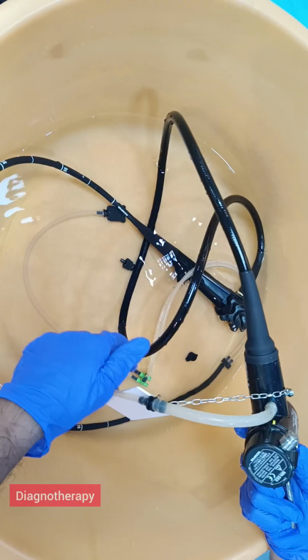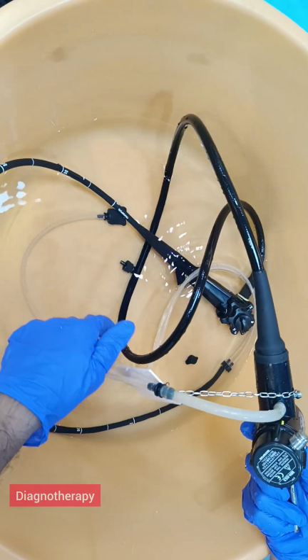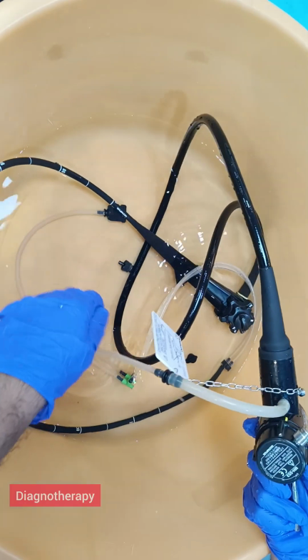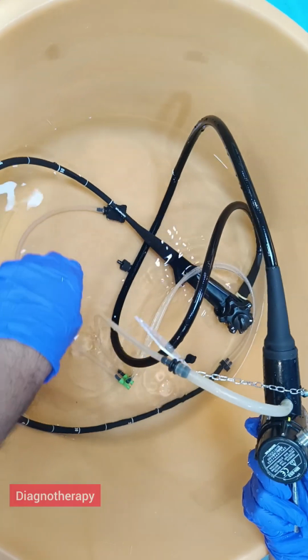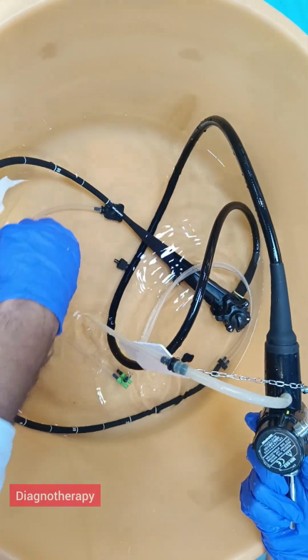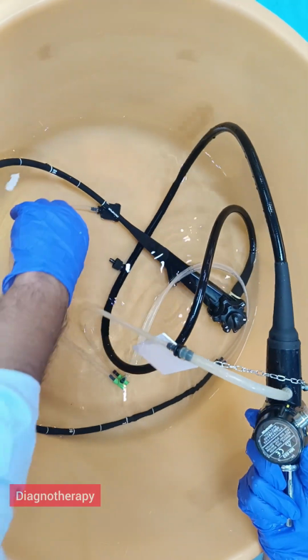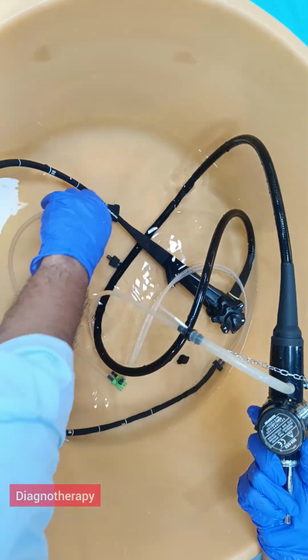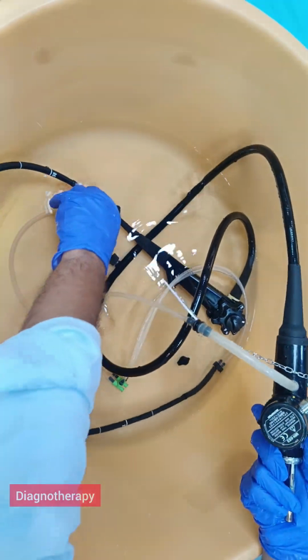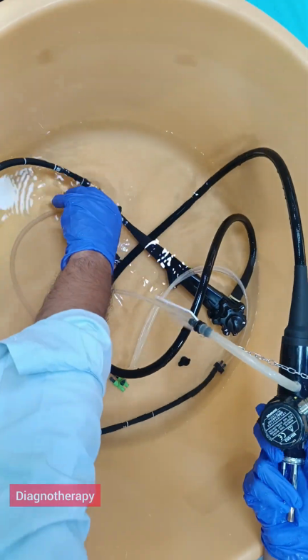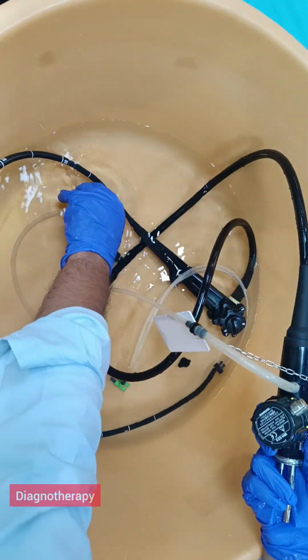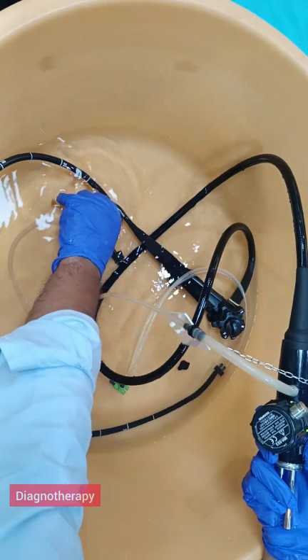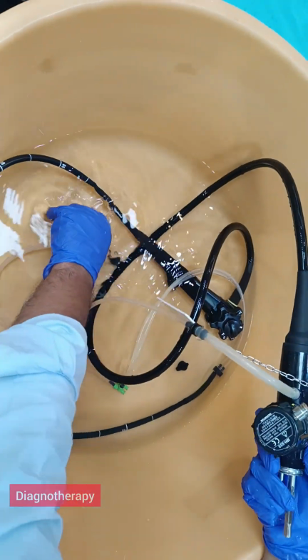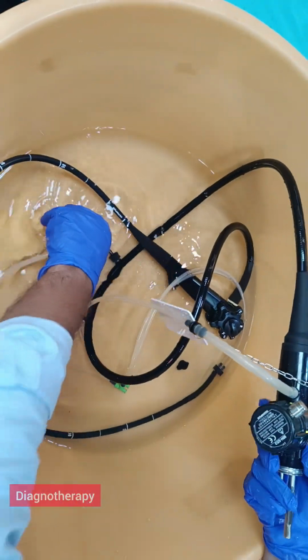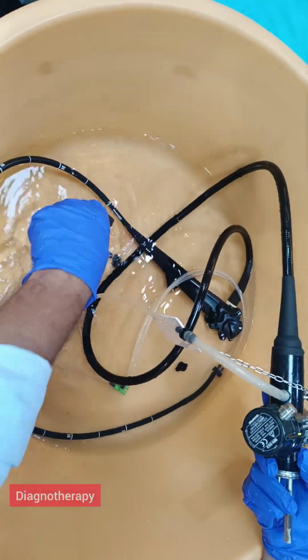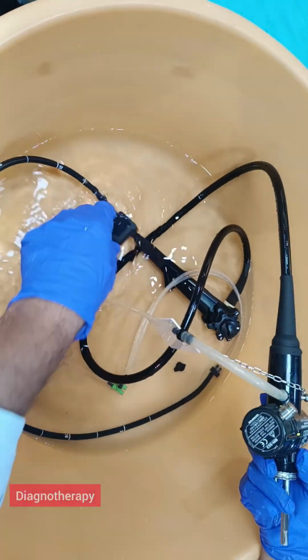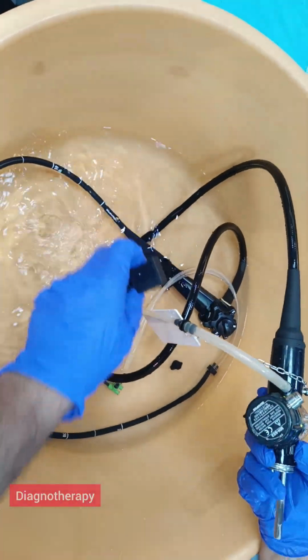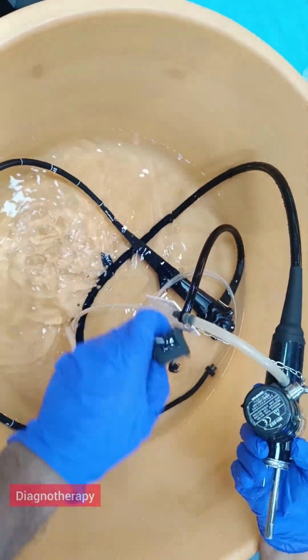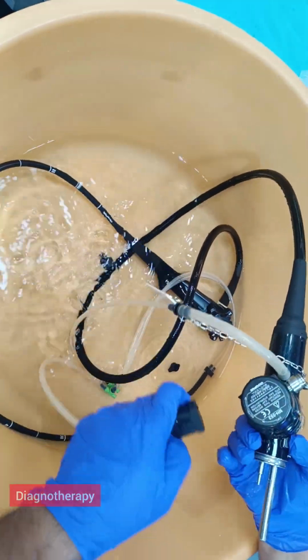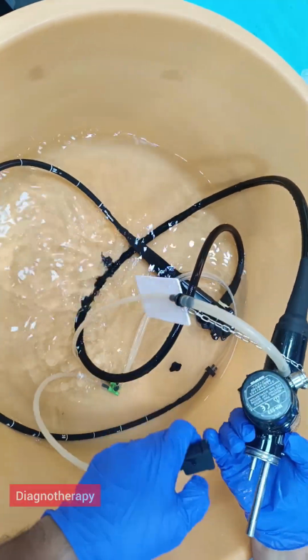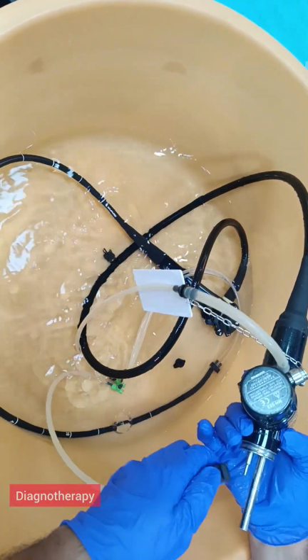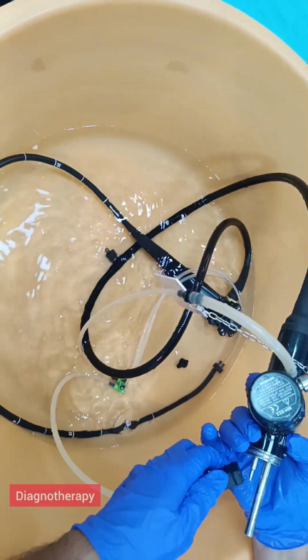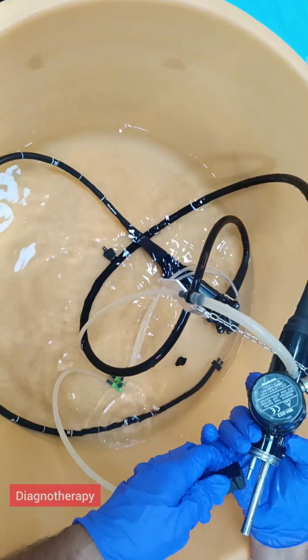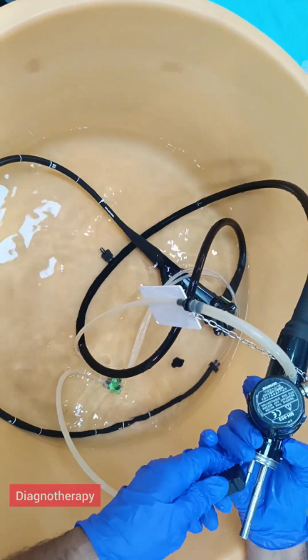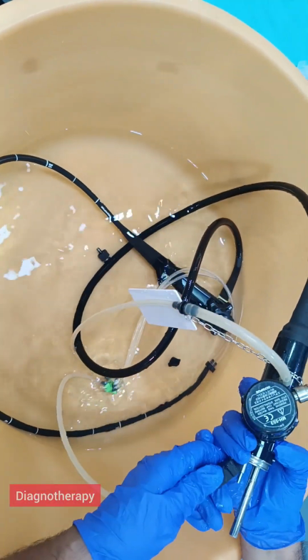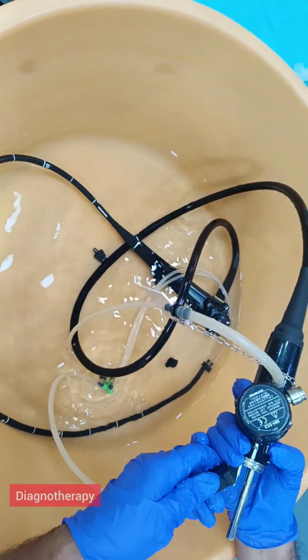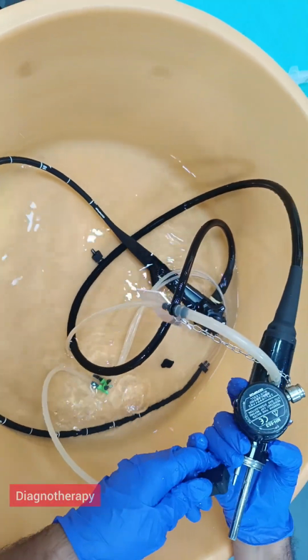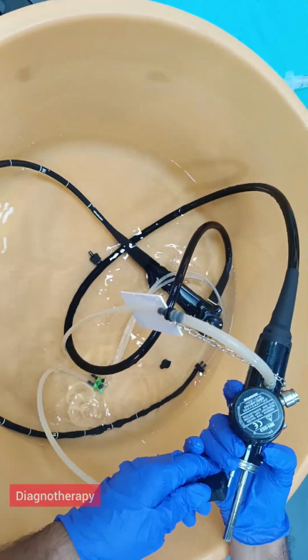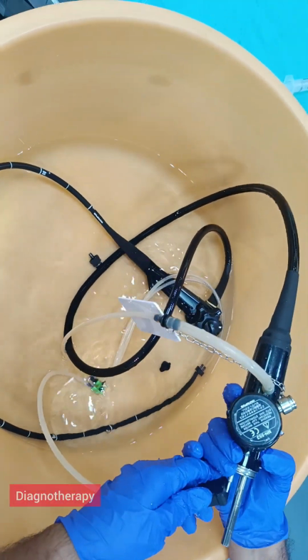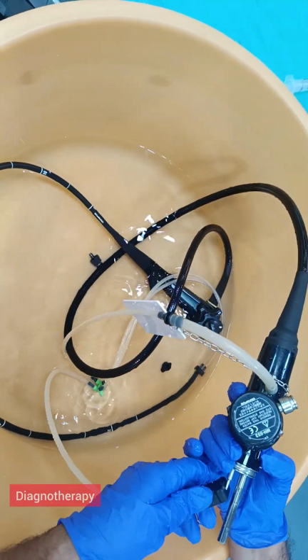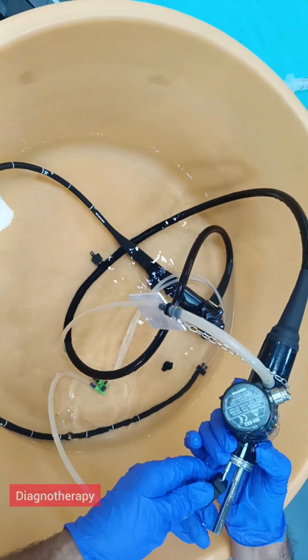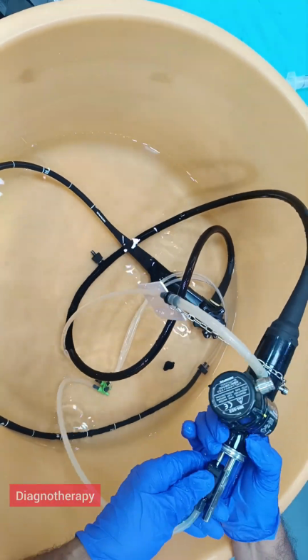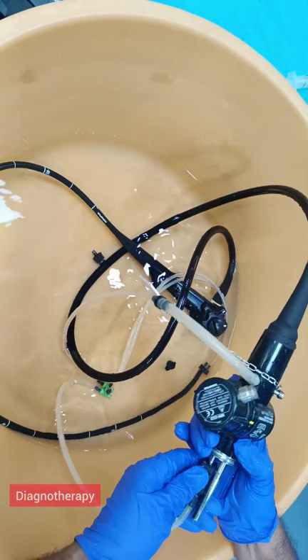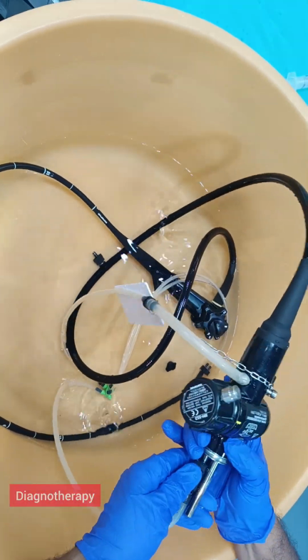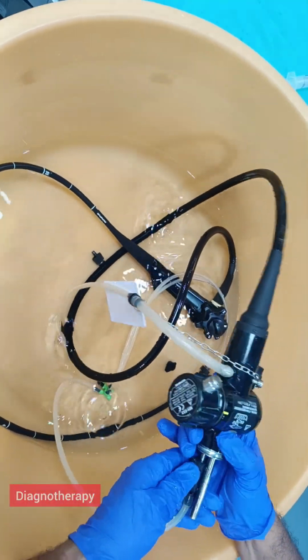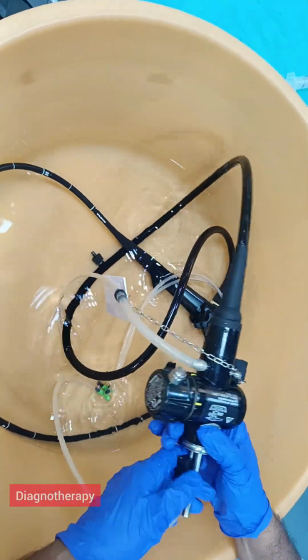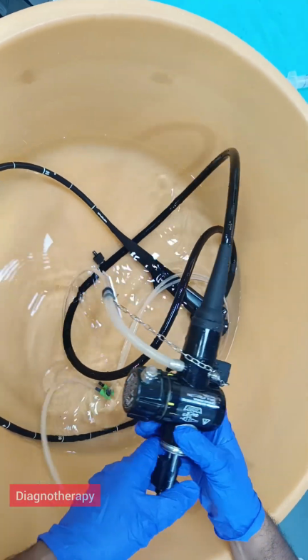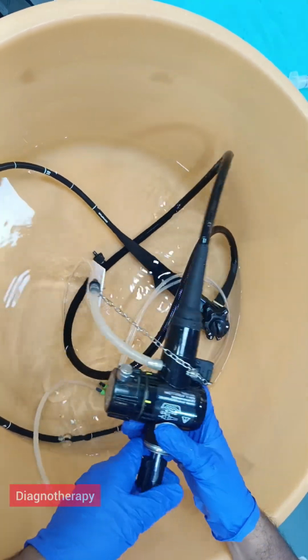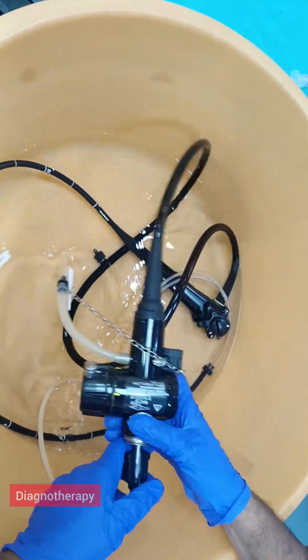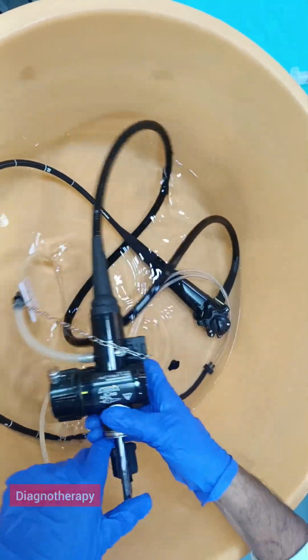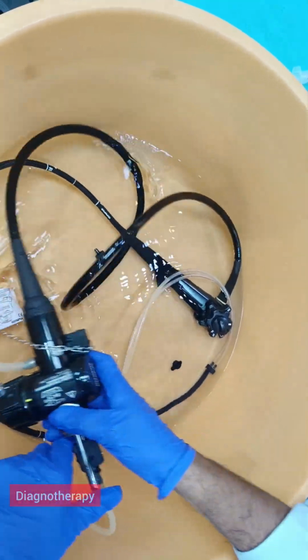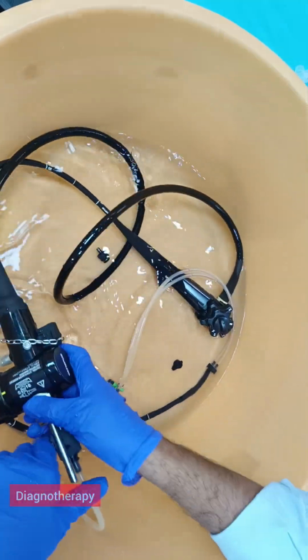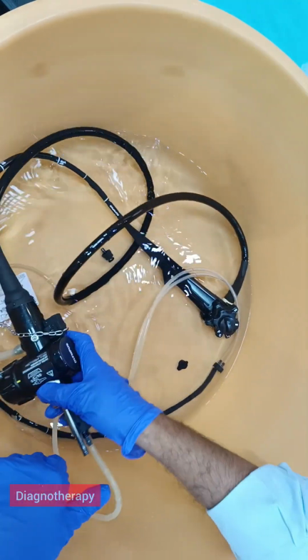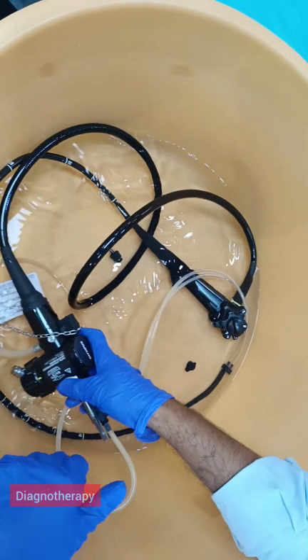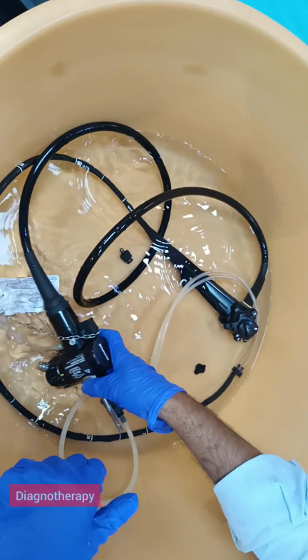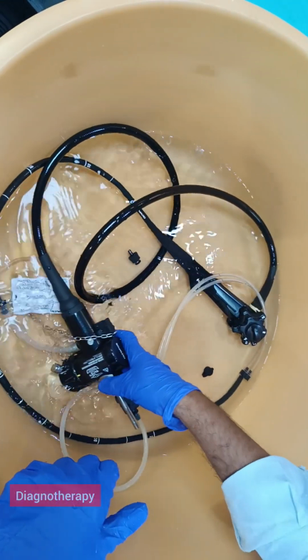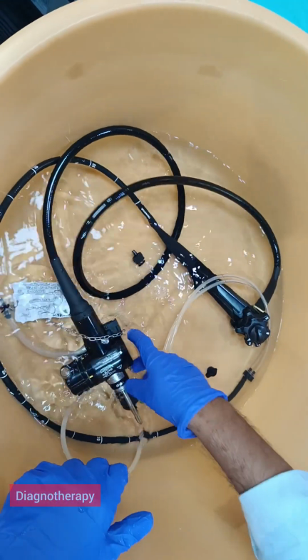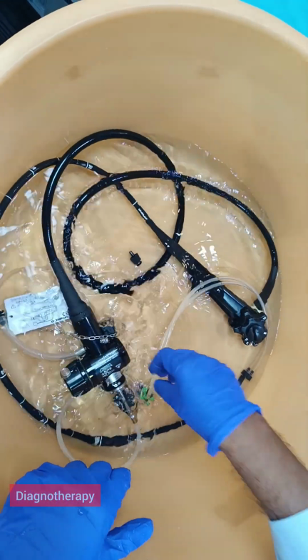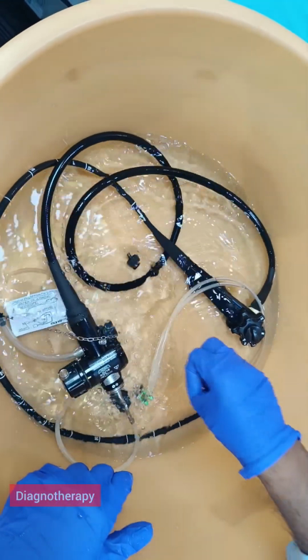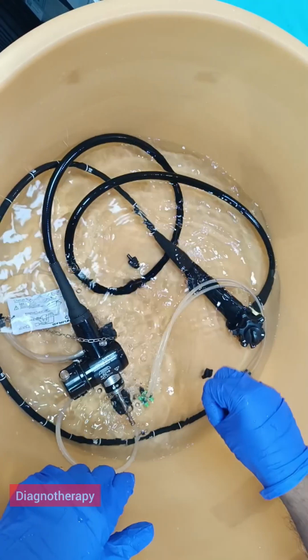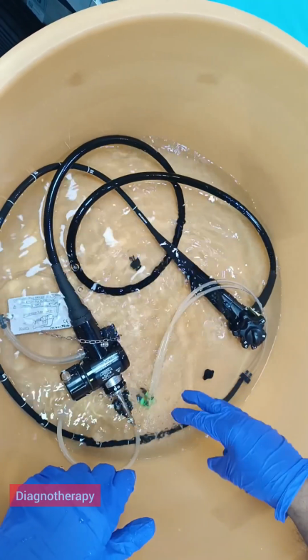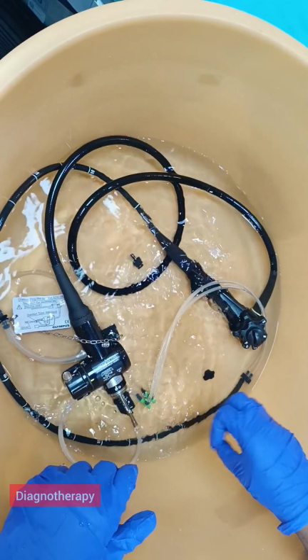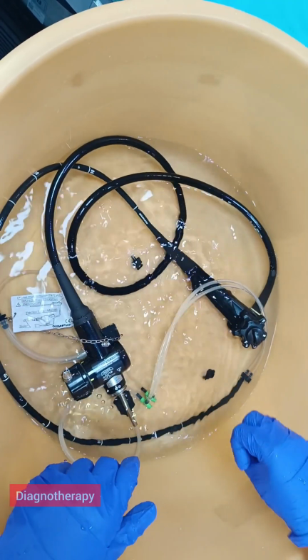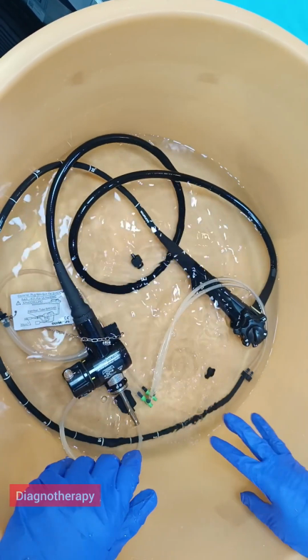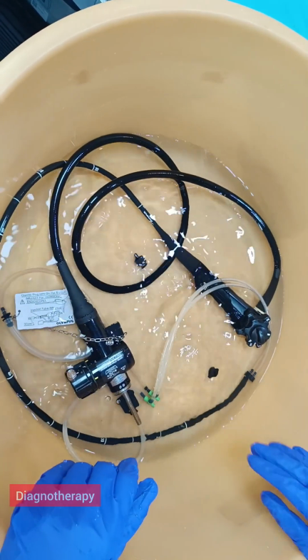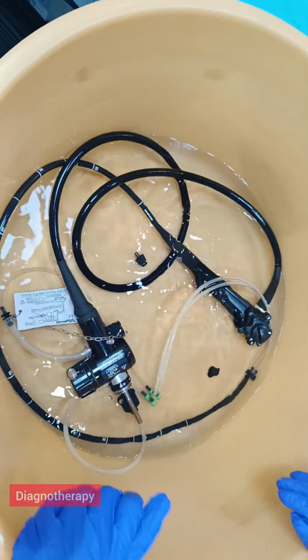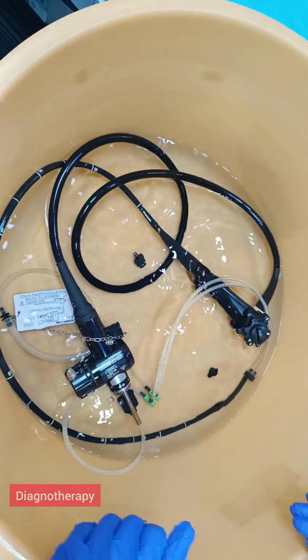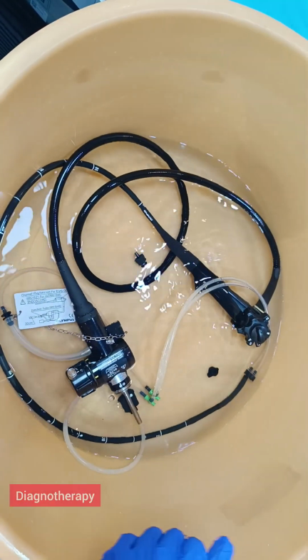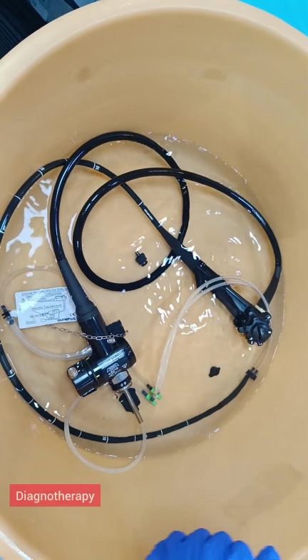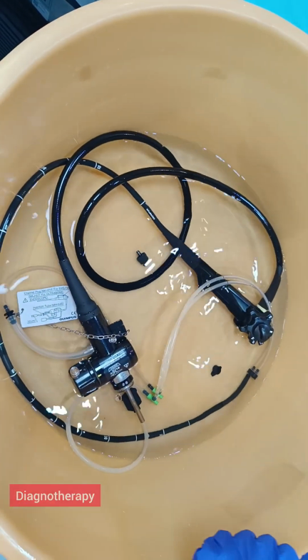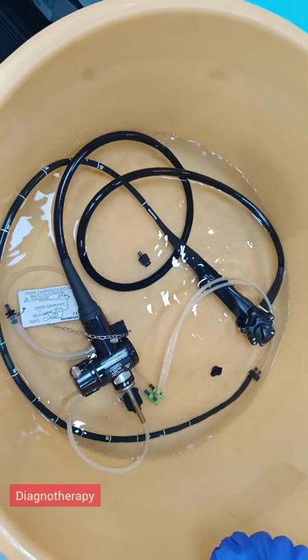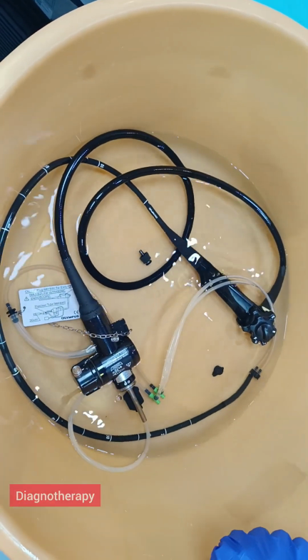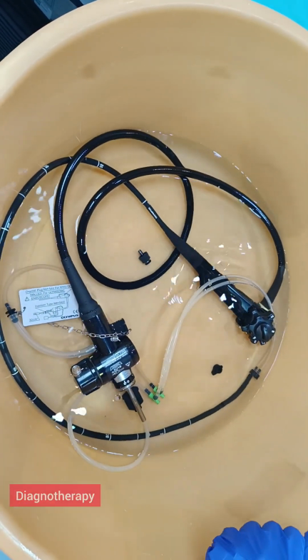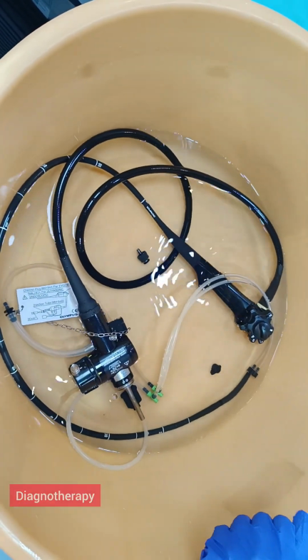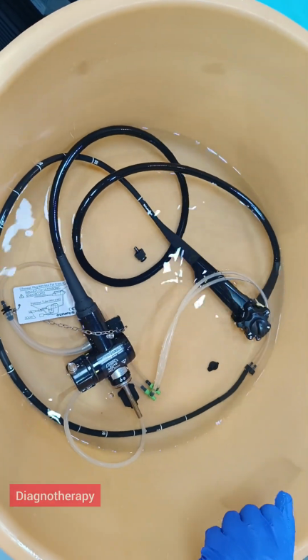Endoscopes manual cleaning through flushing. In this manual cleaning we will be flushing the scope thoroughly.